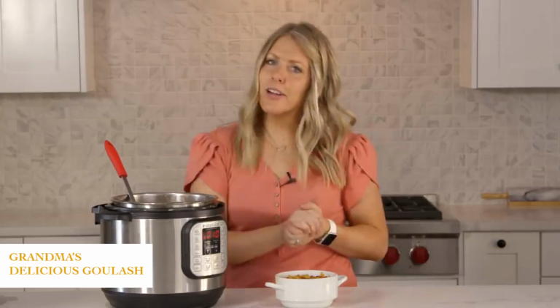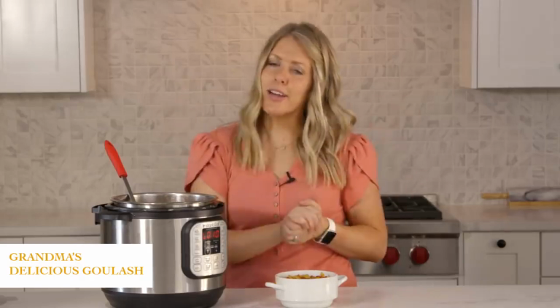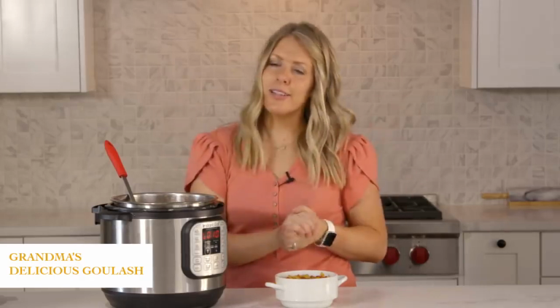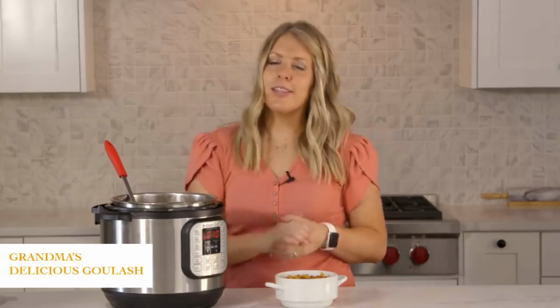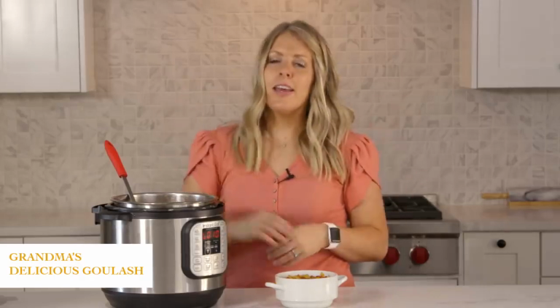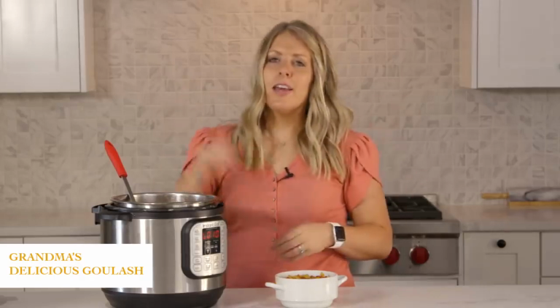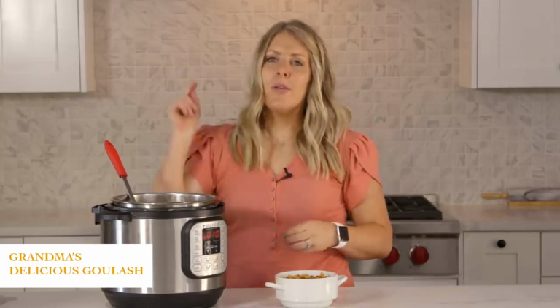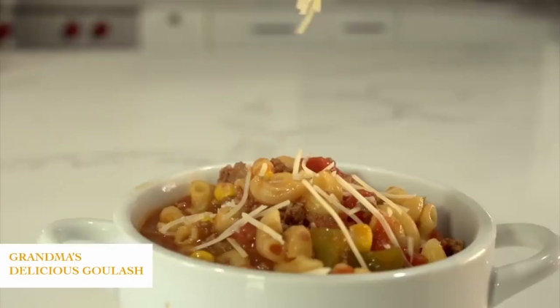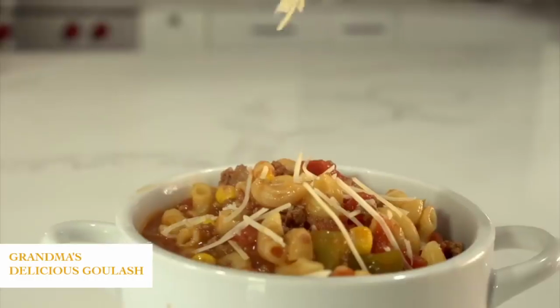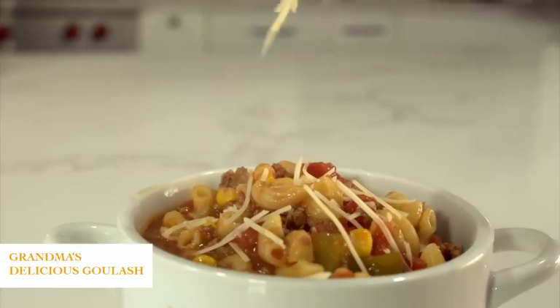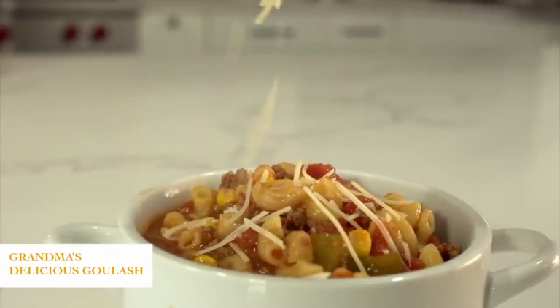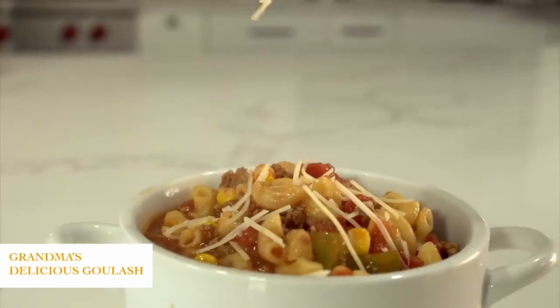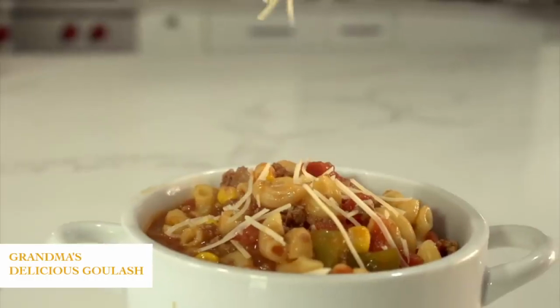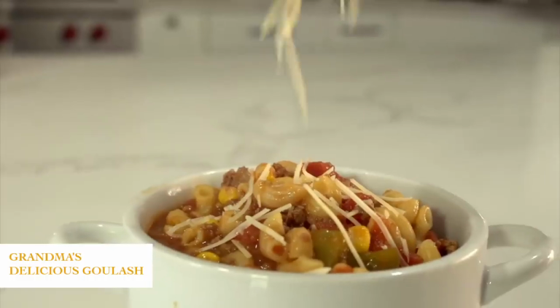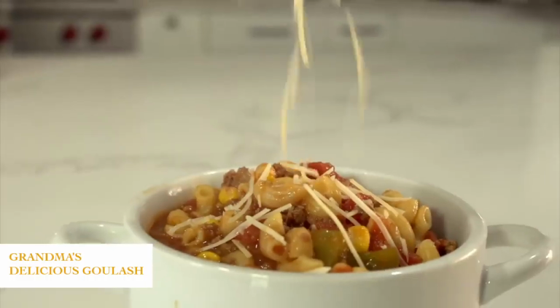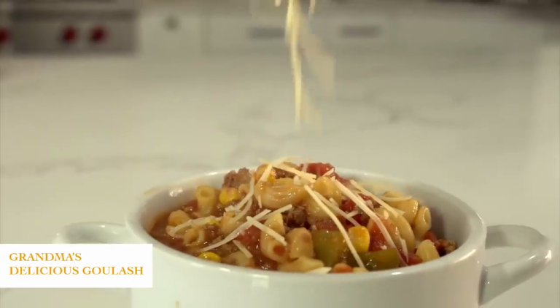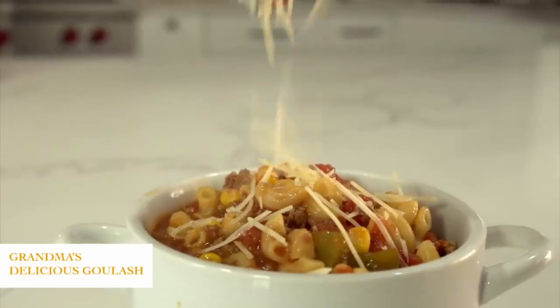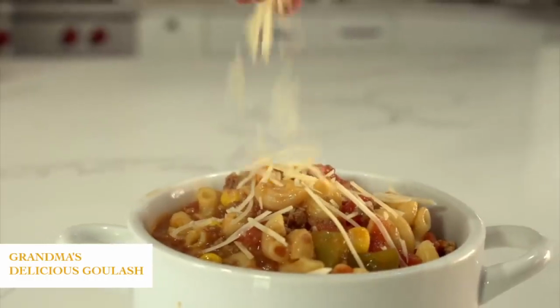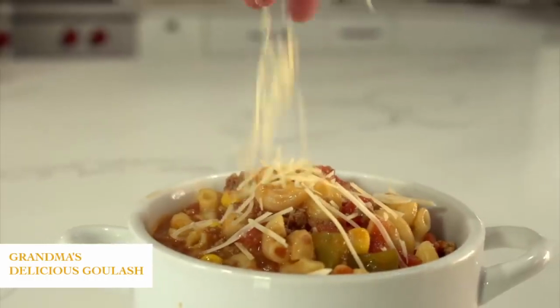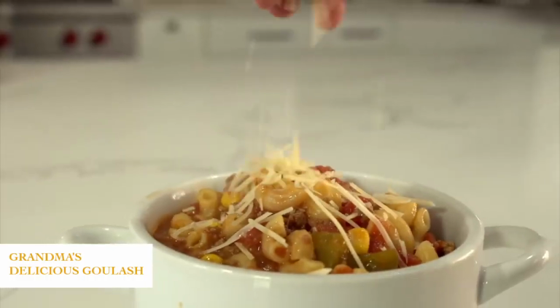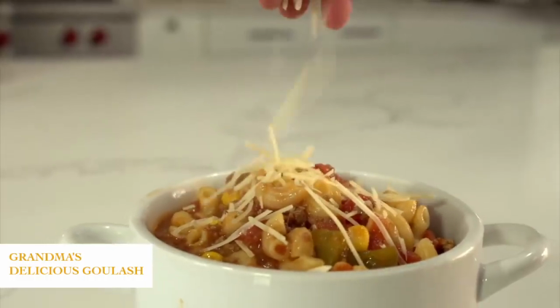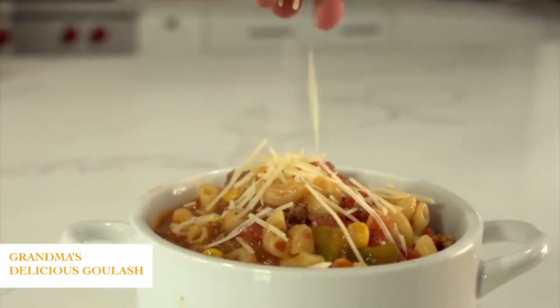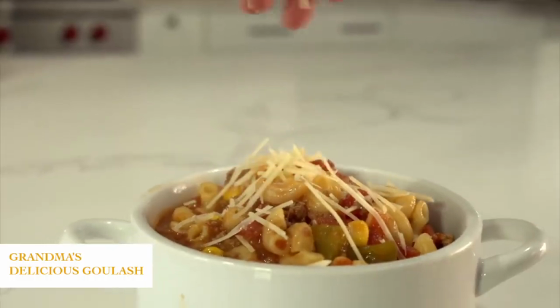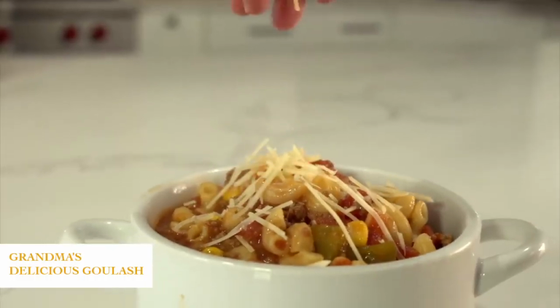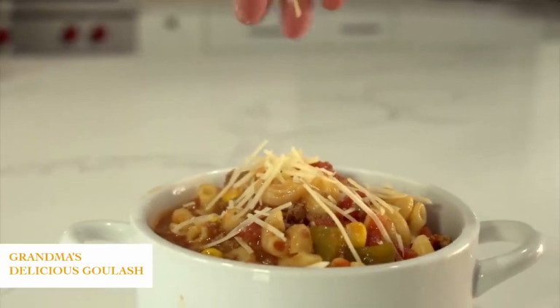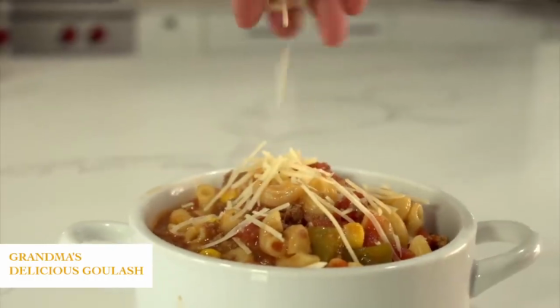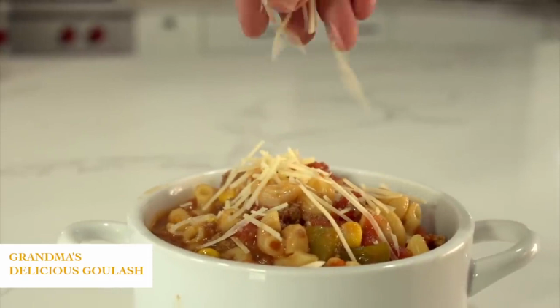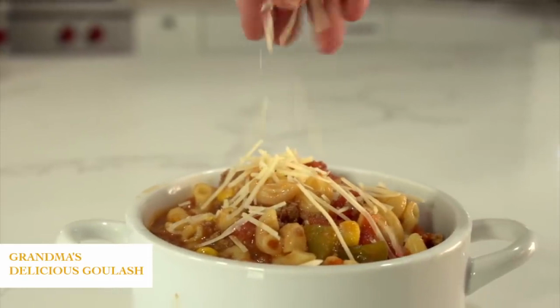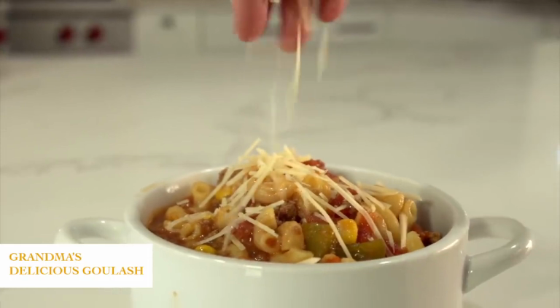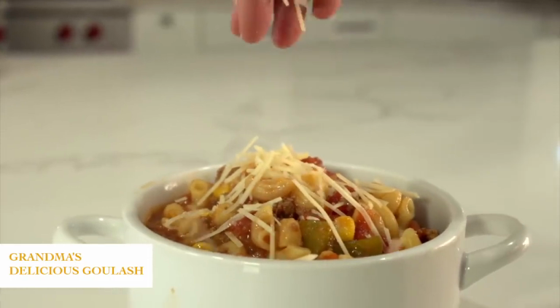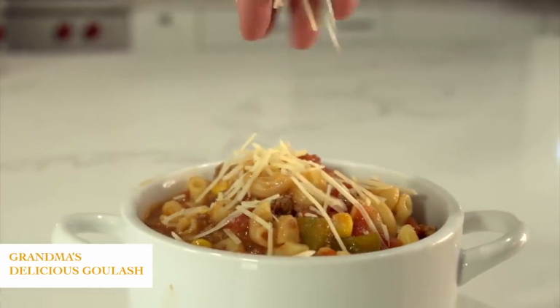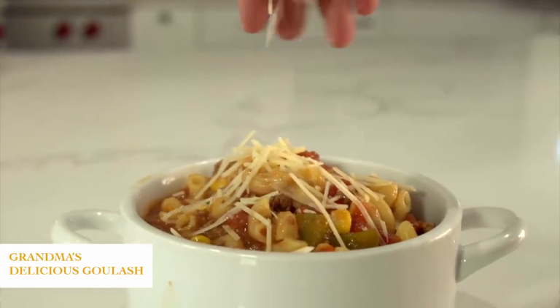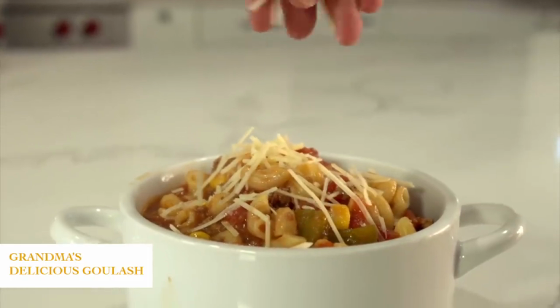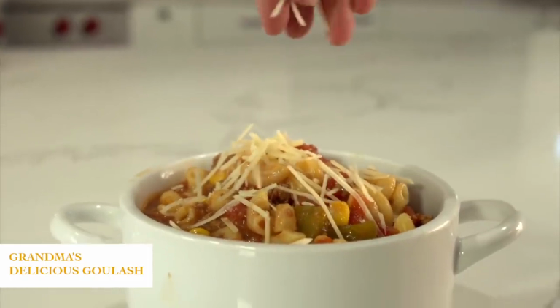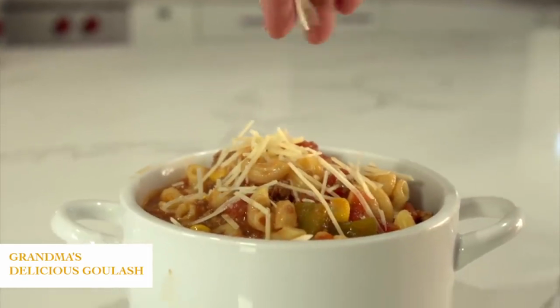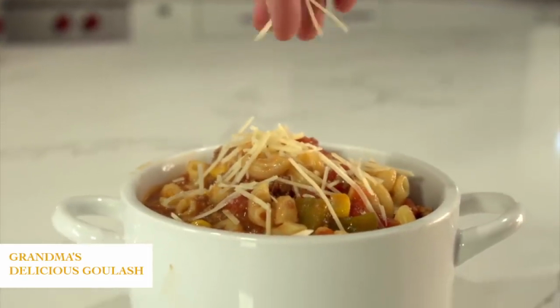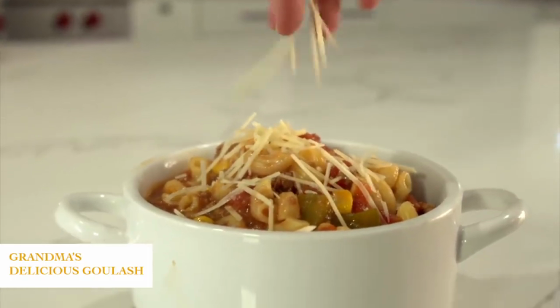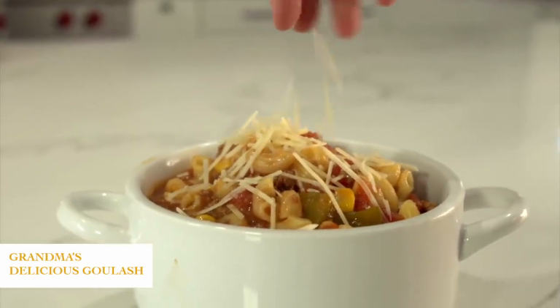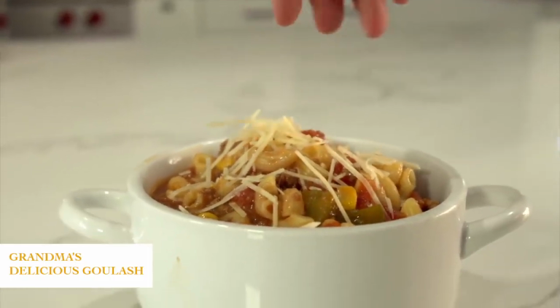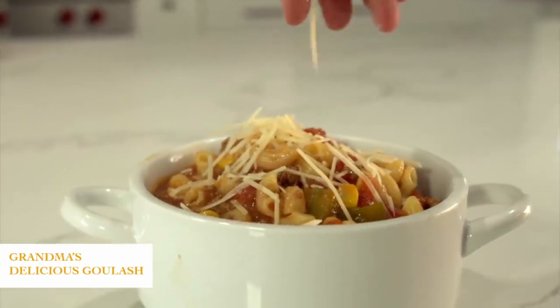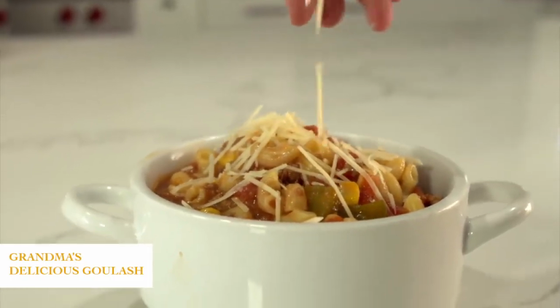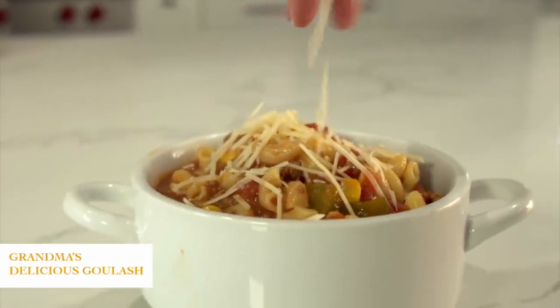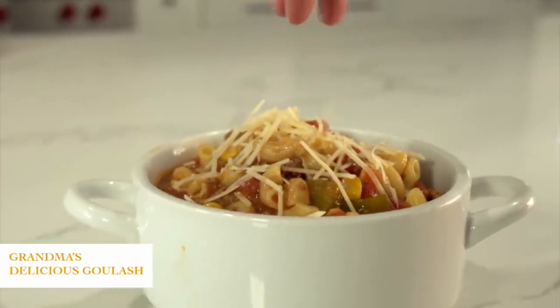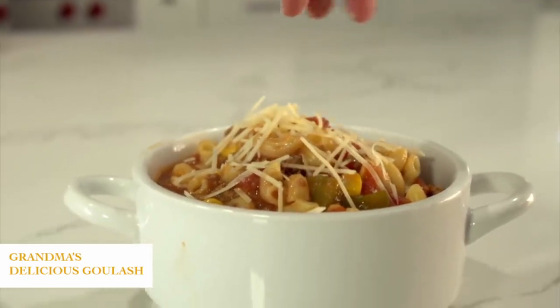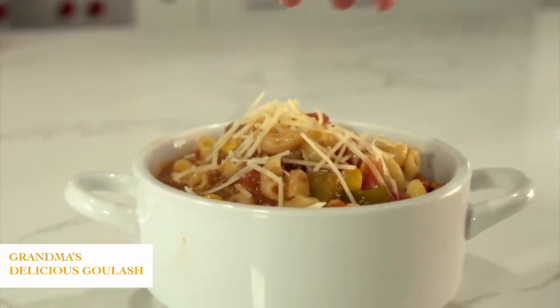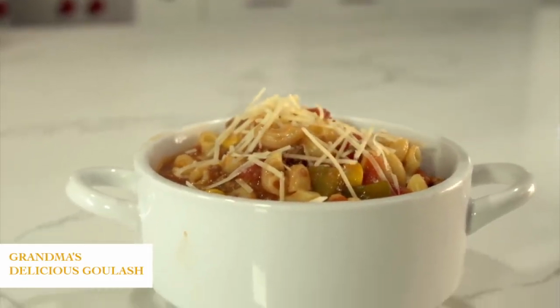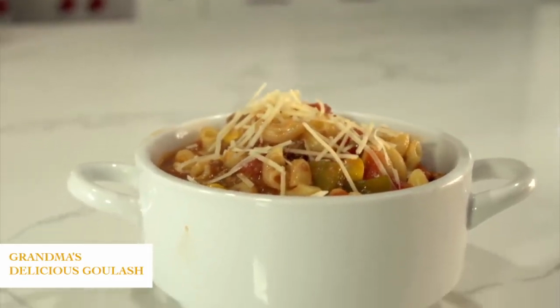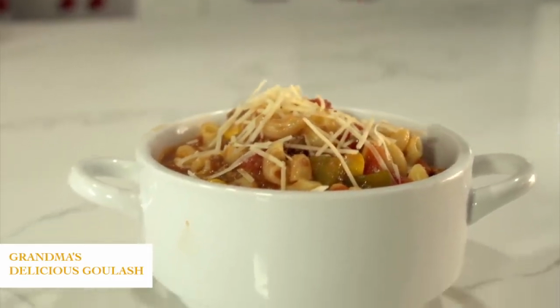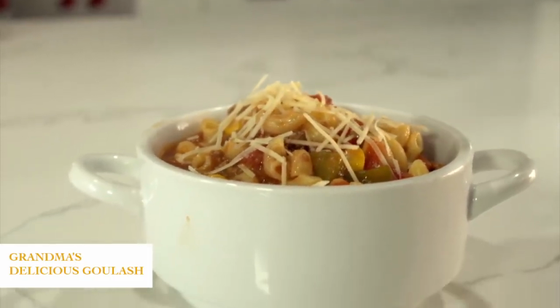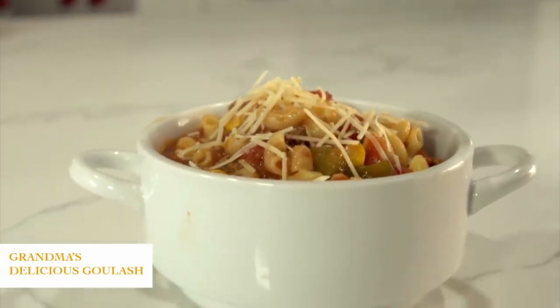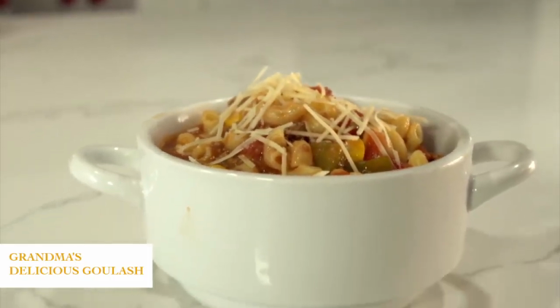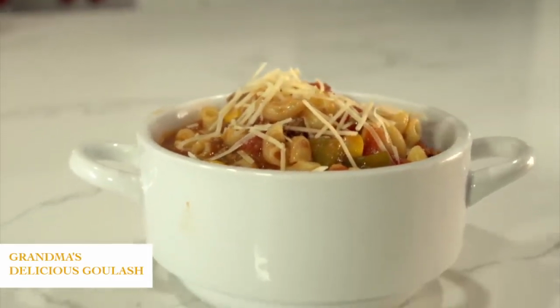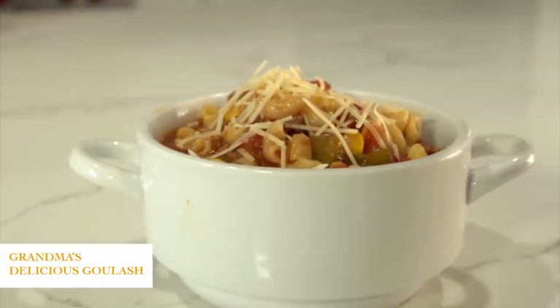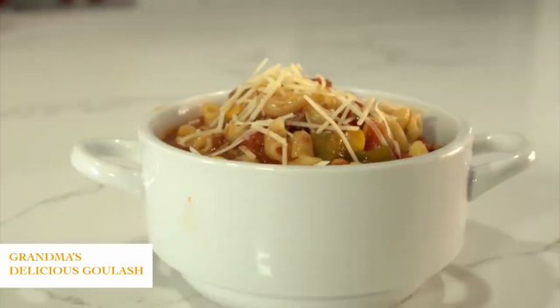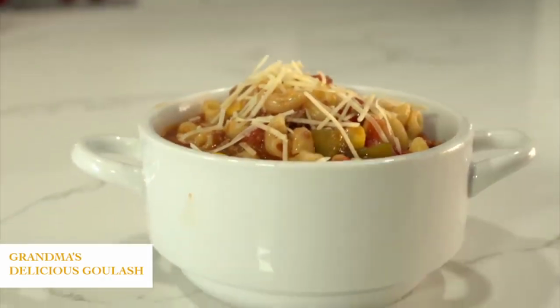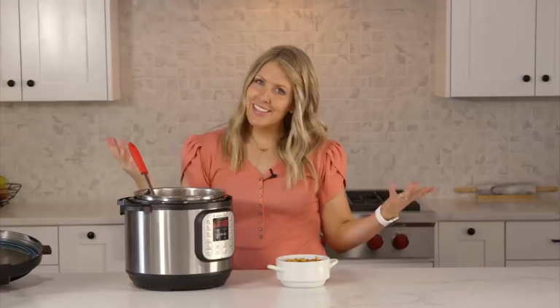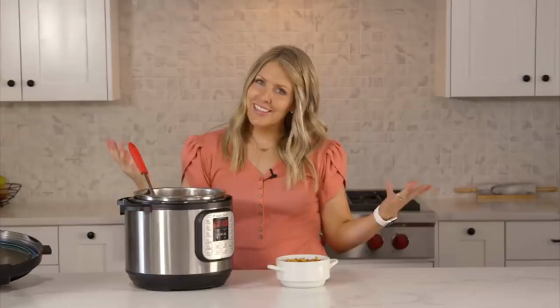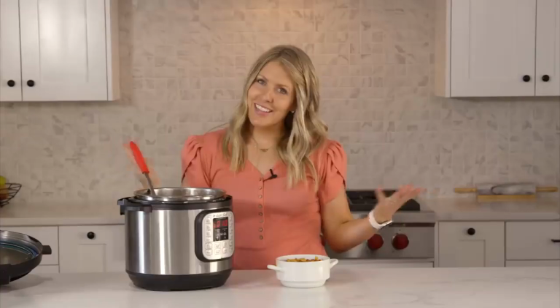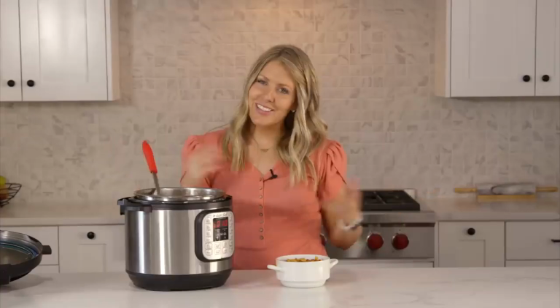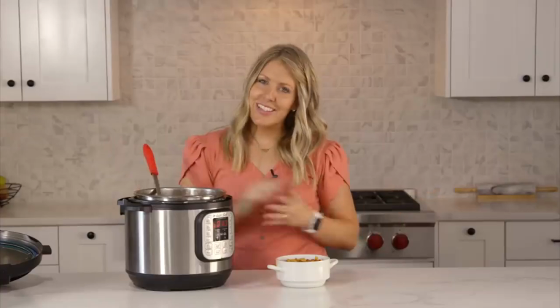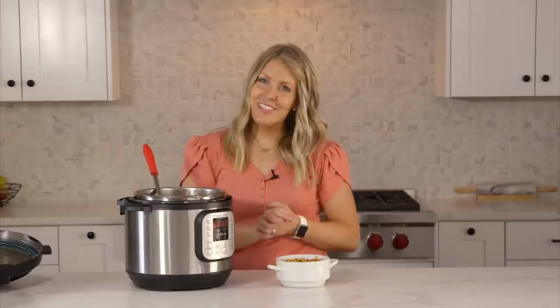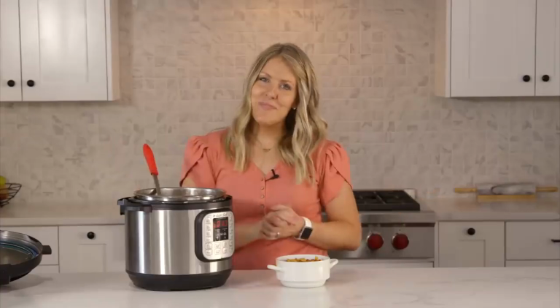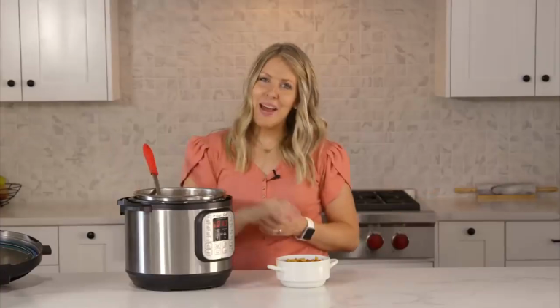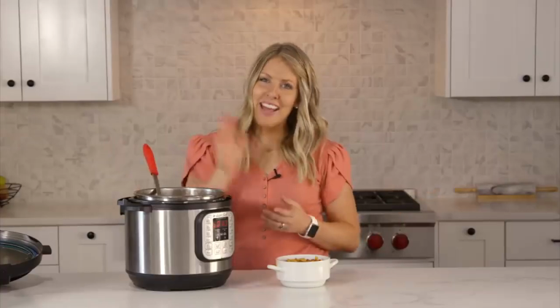If you want more easy instant pot recipes, you can check out this video right up there and we will see you guys next week. Bye!